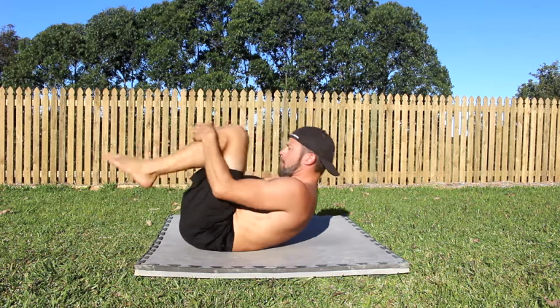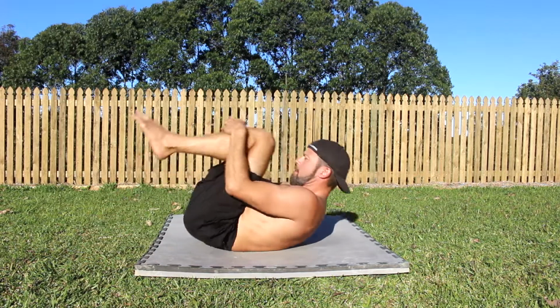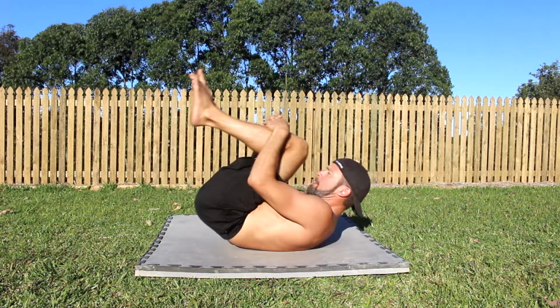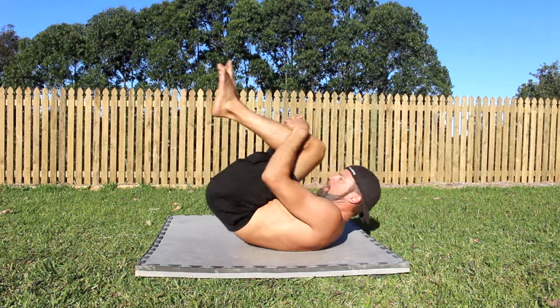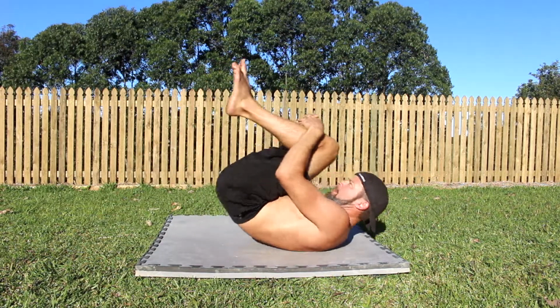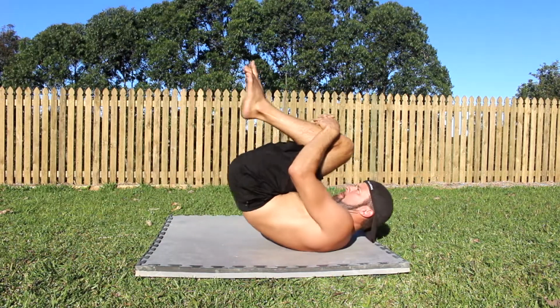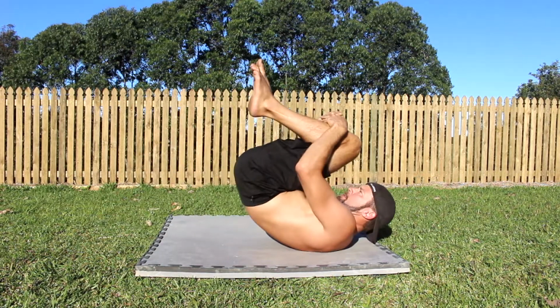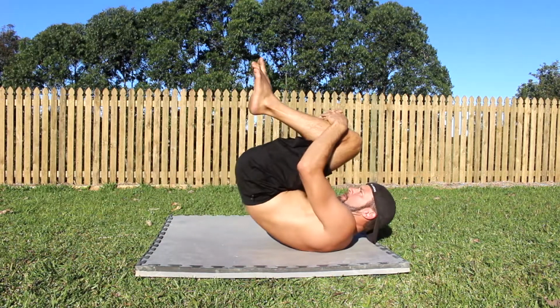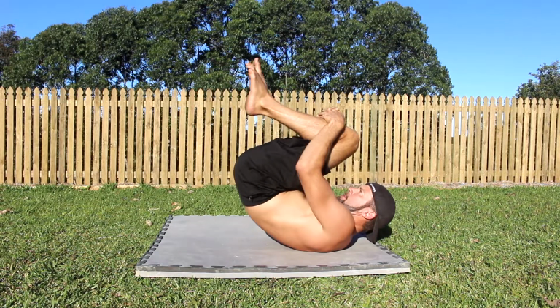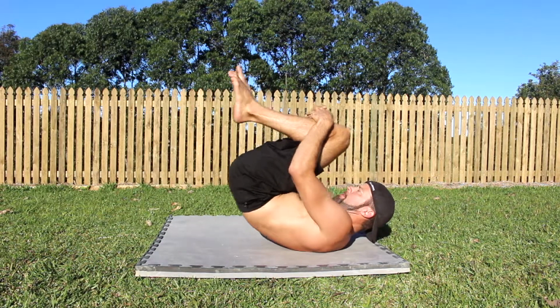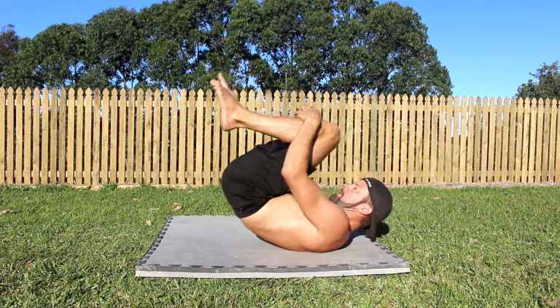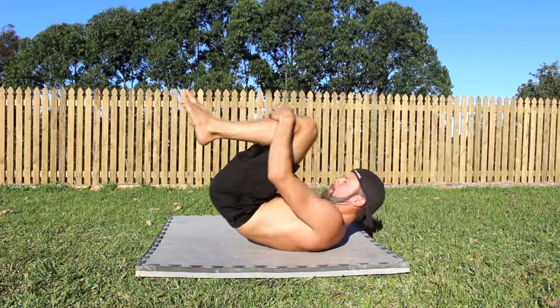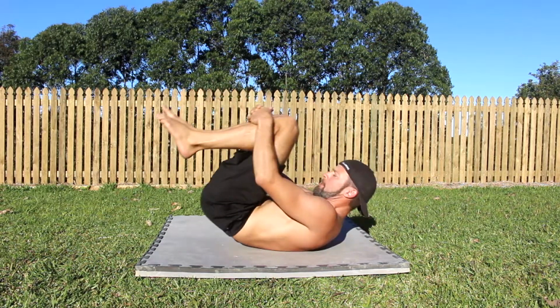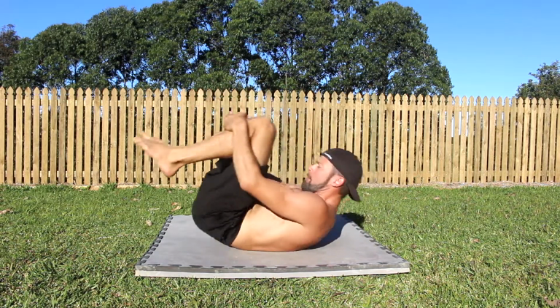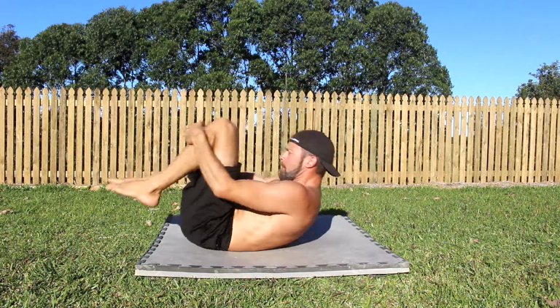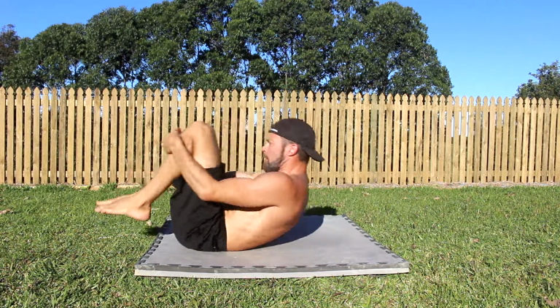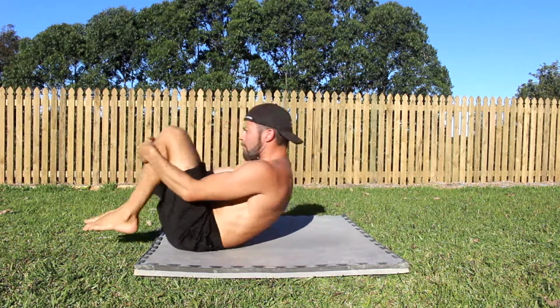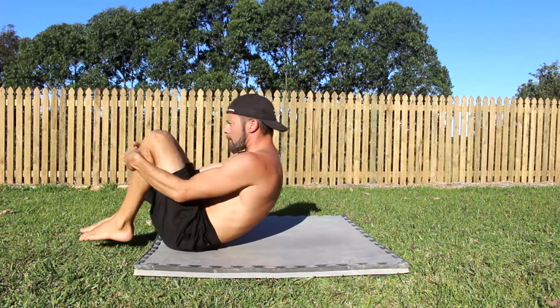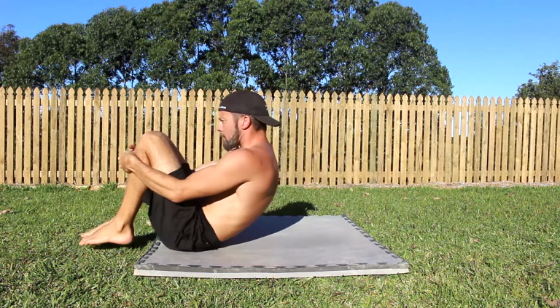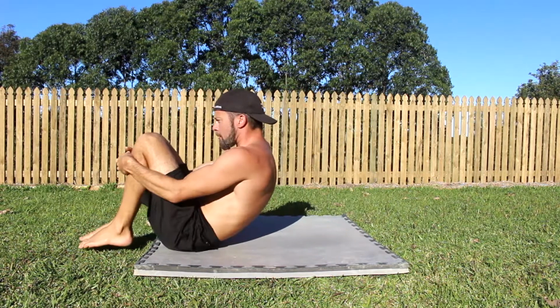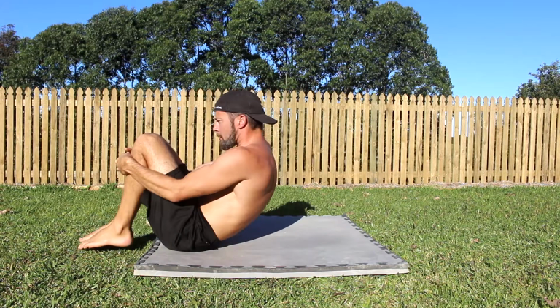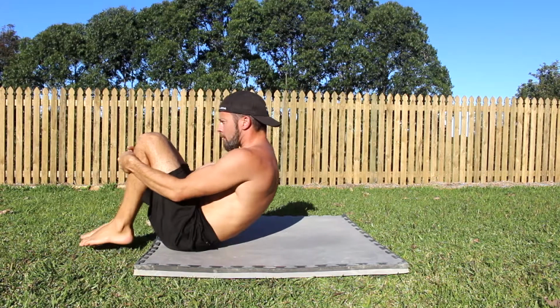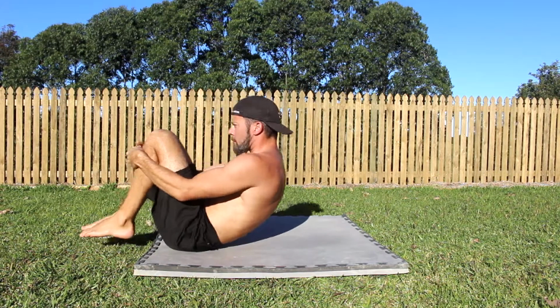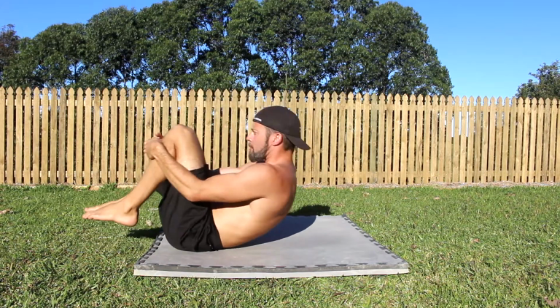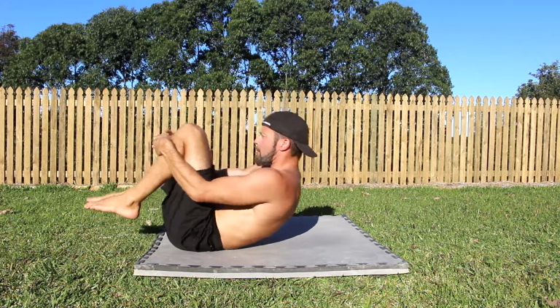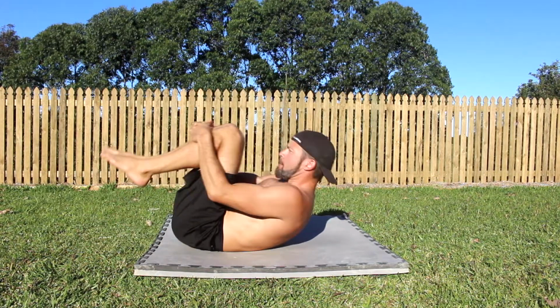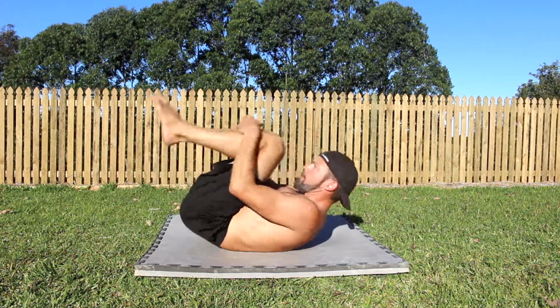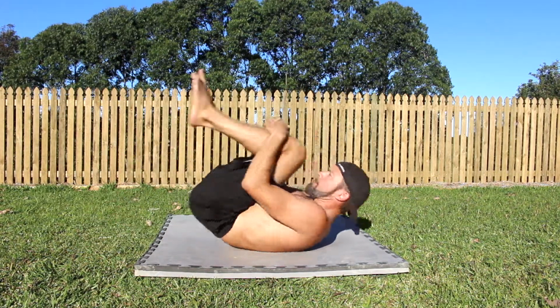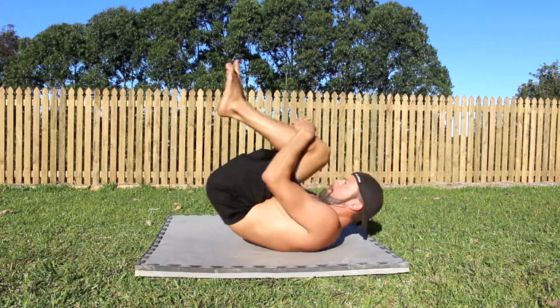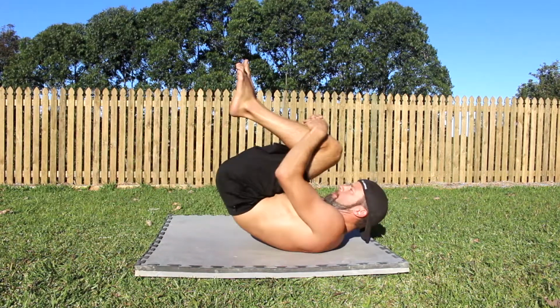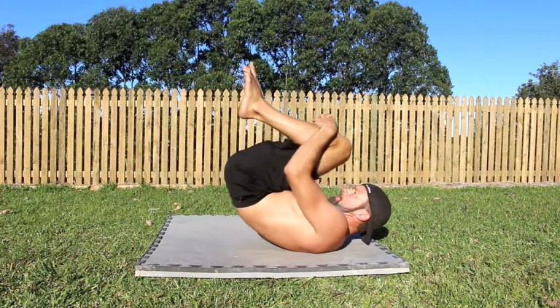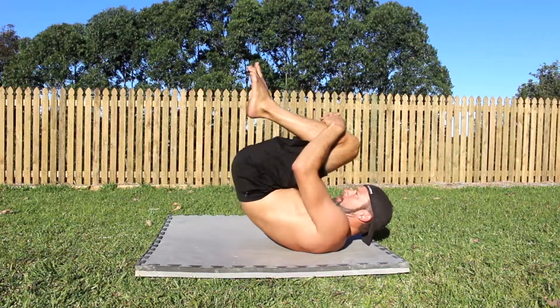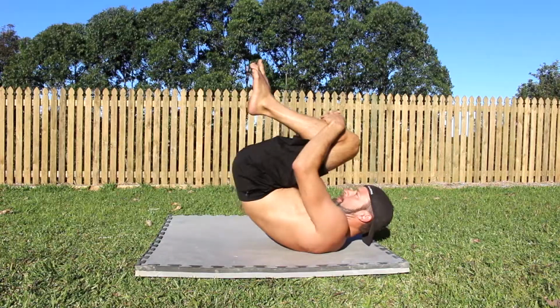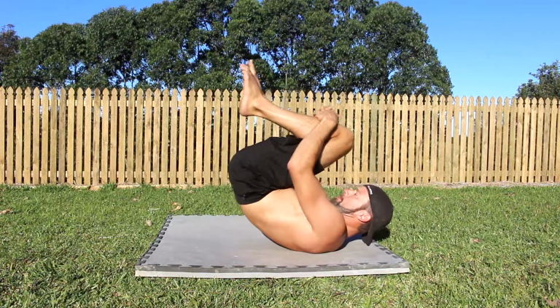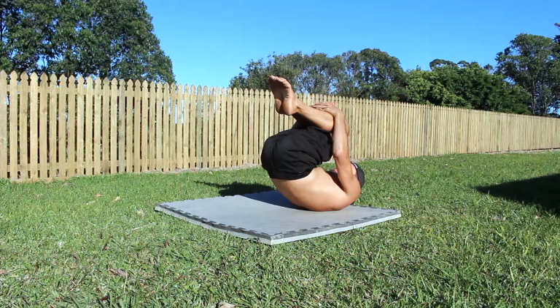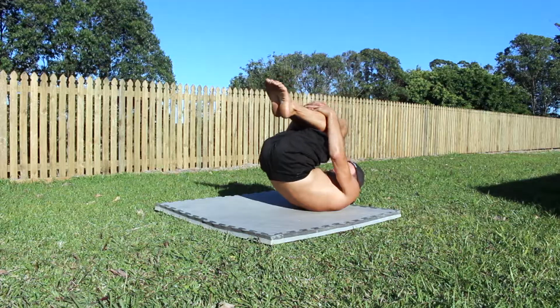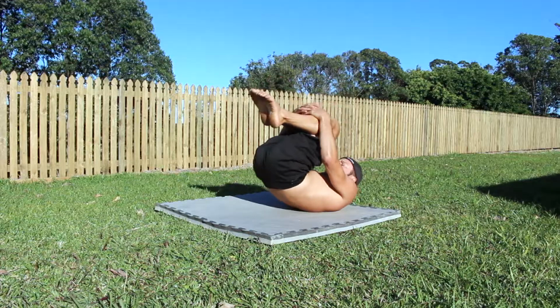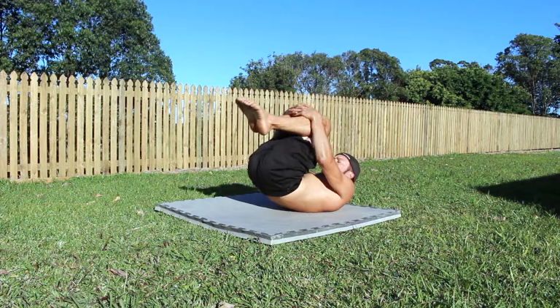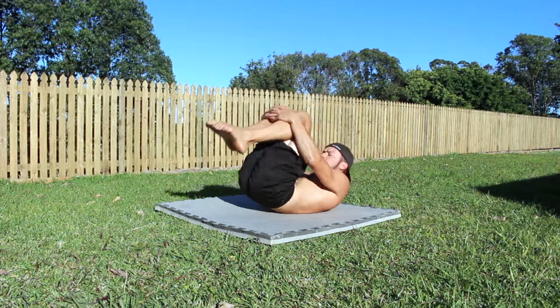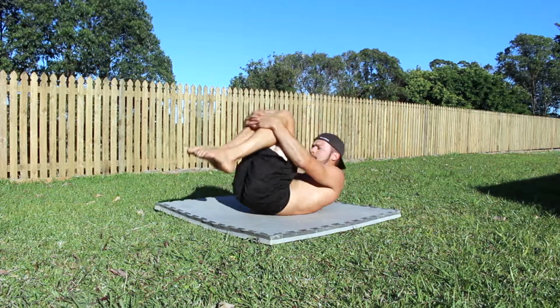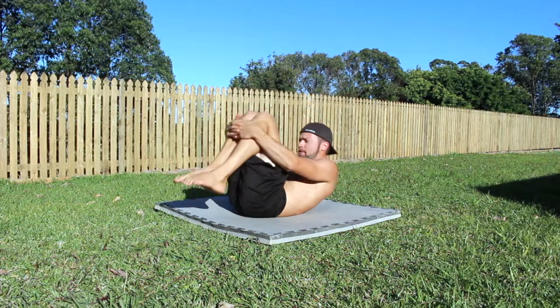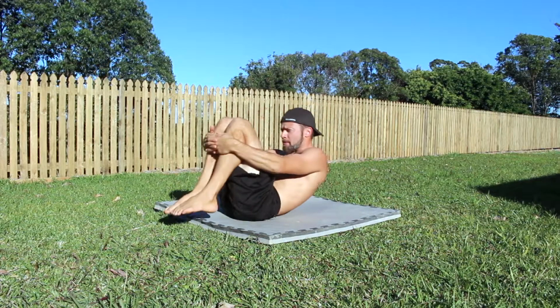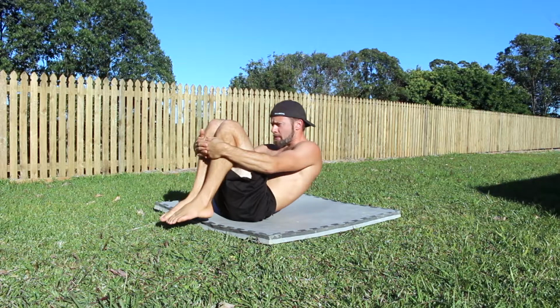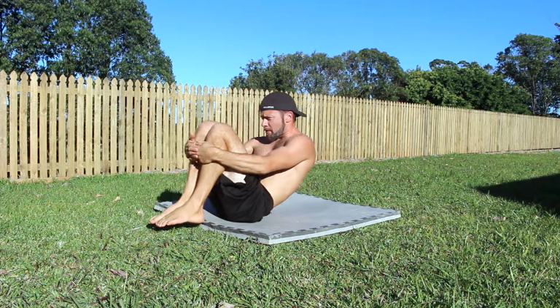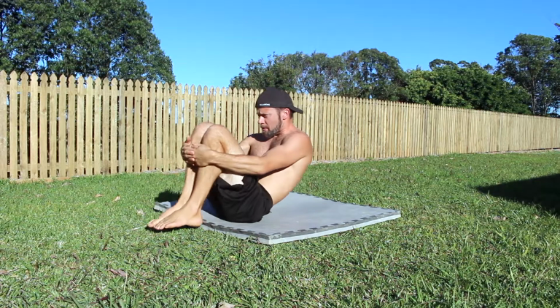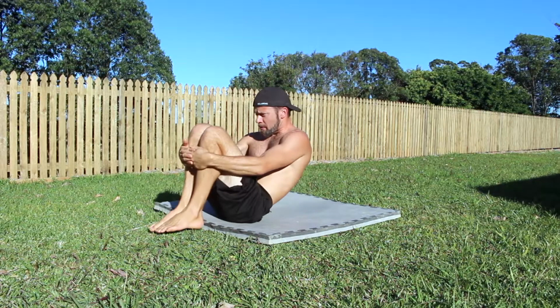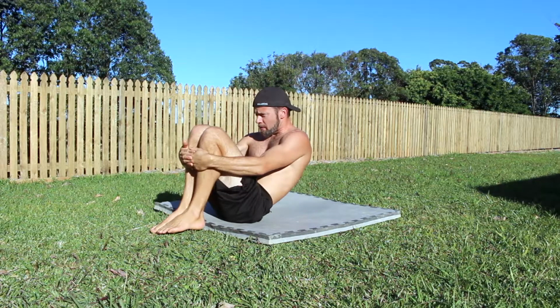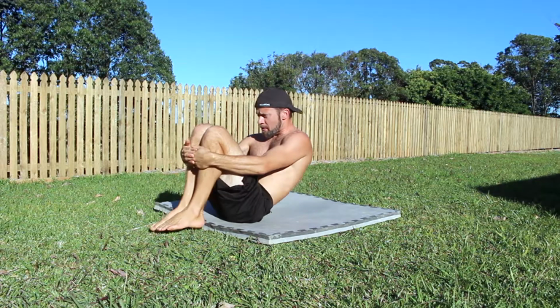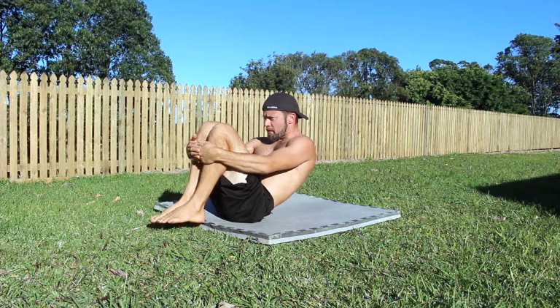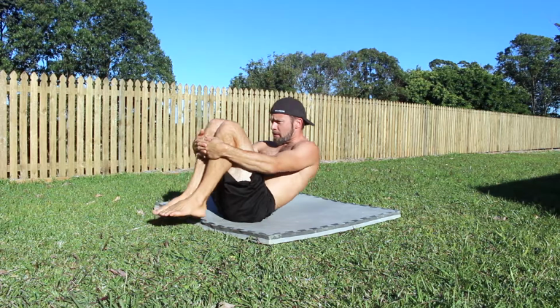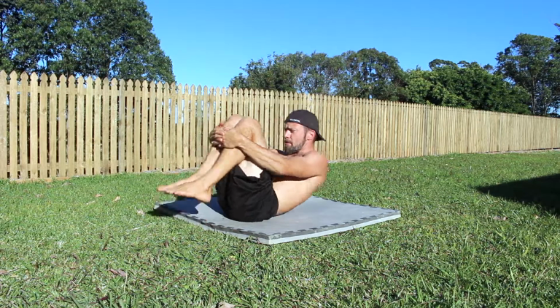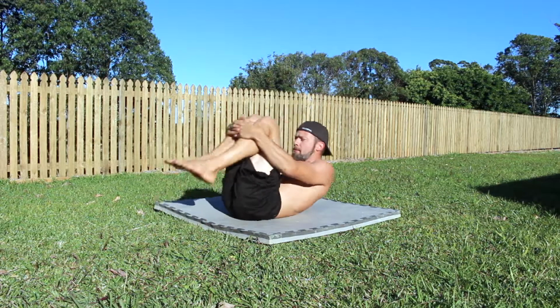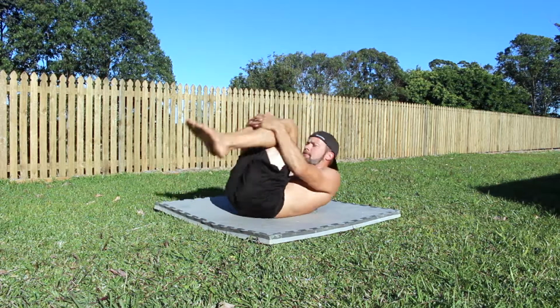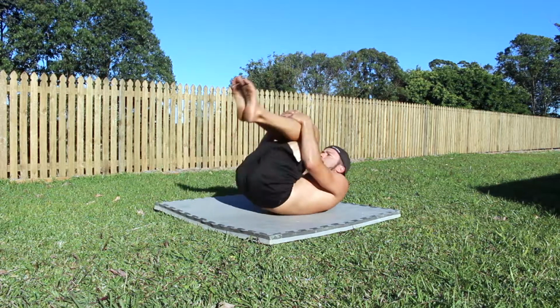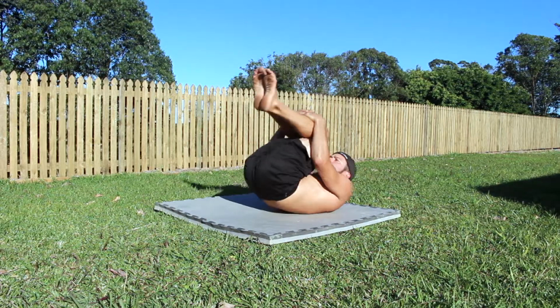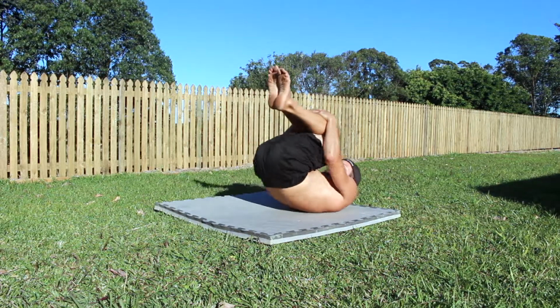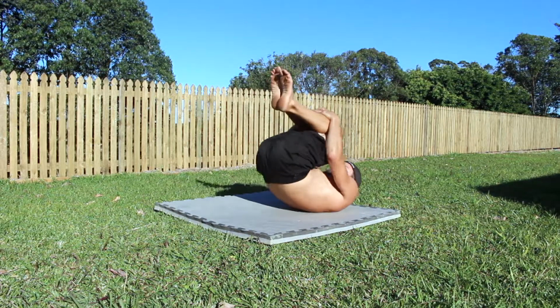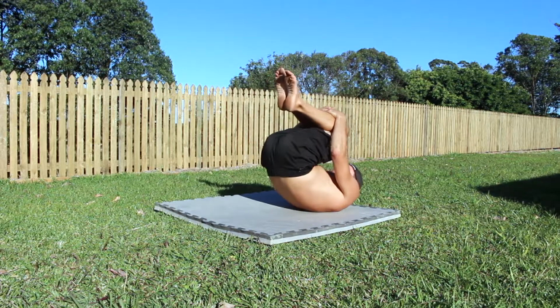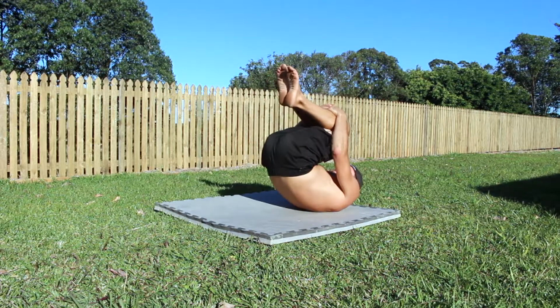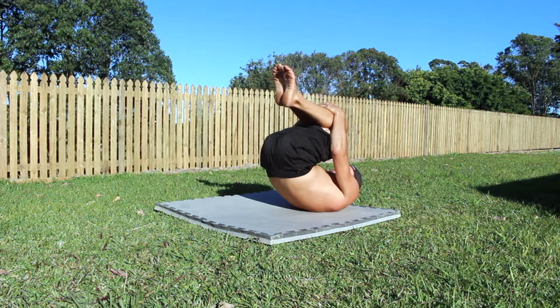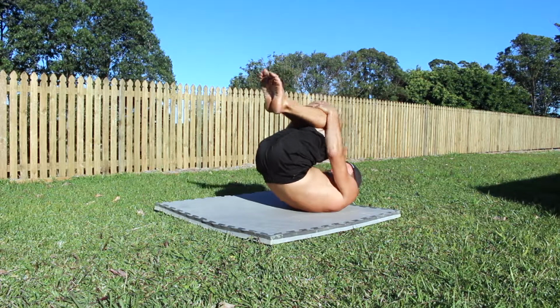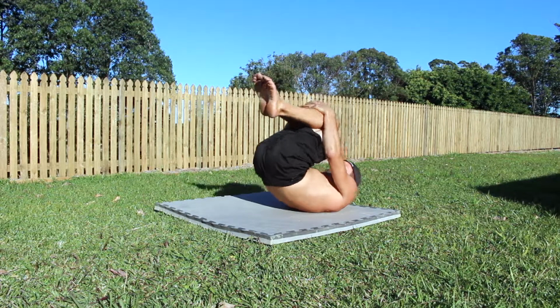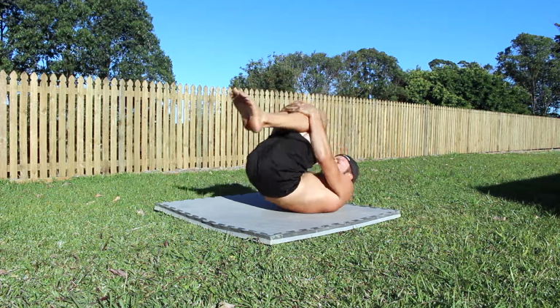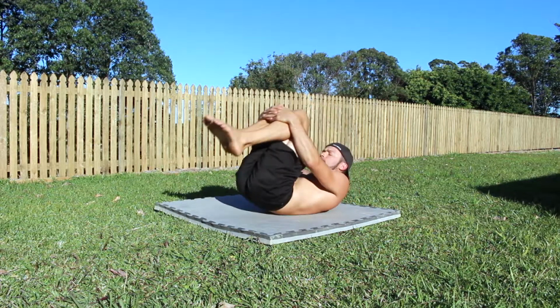Lie on the floor, bring the knees as close to the chest as possible, and bring the heels of the feet as close to the butt as possible.